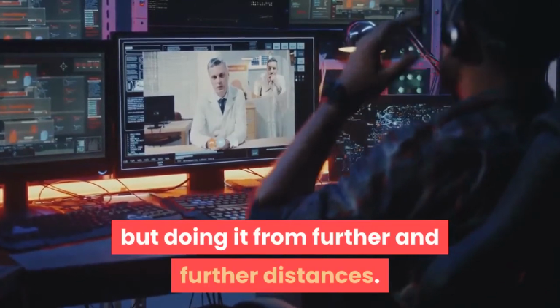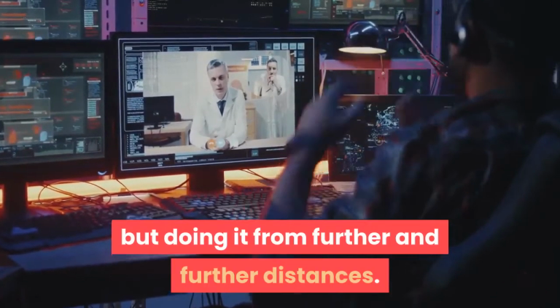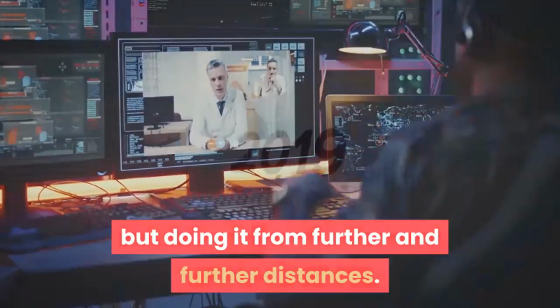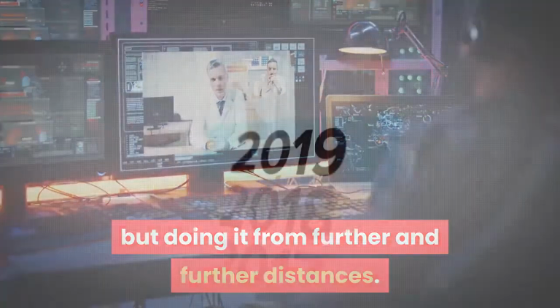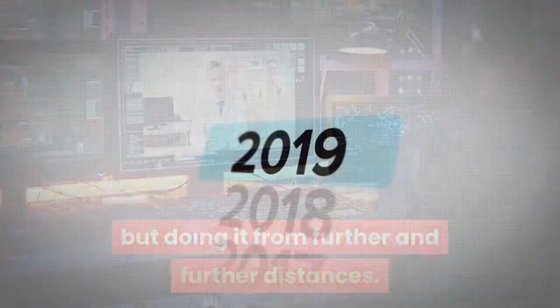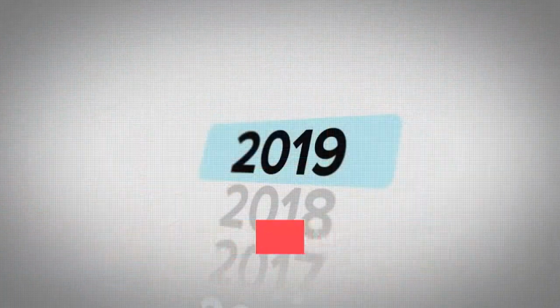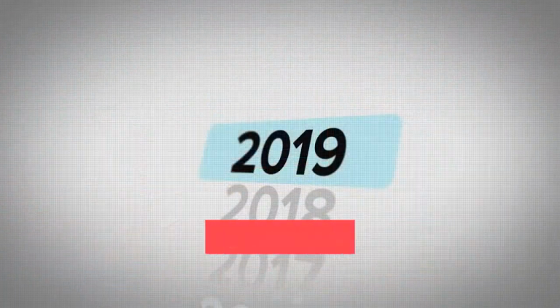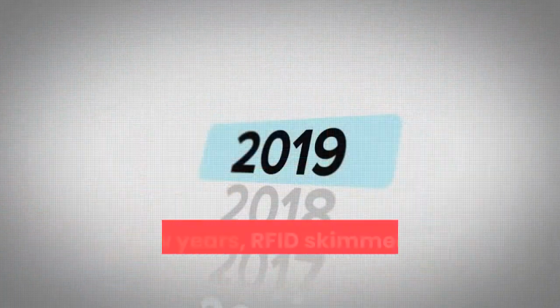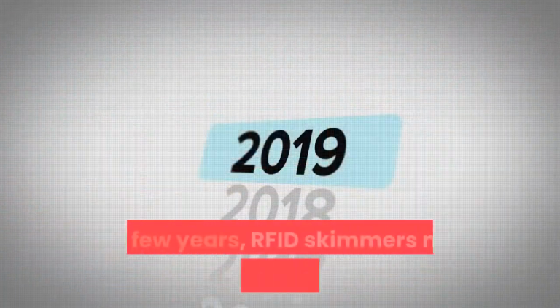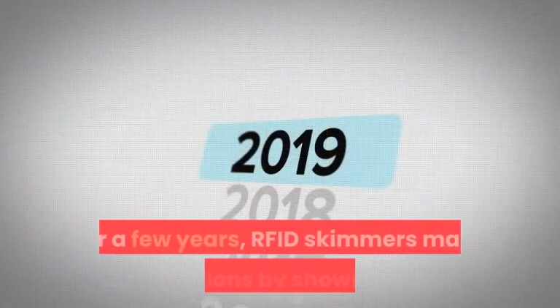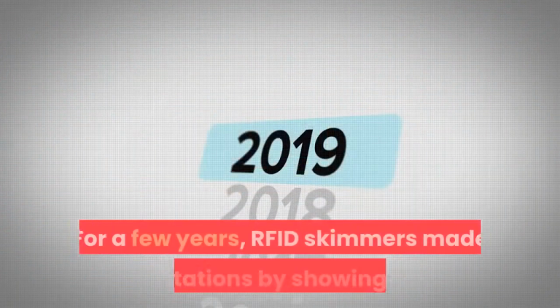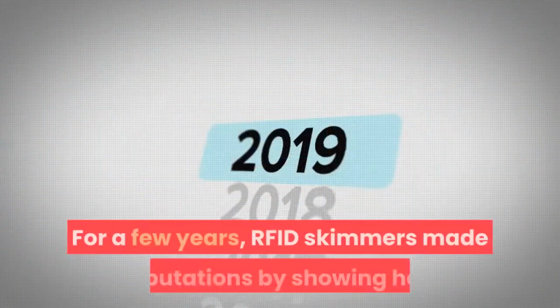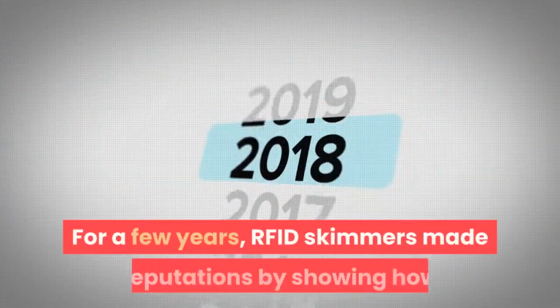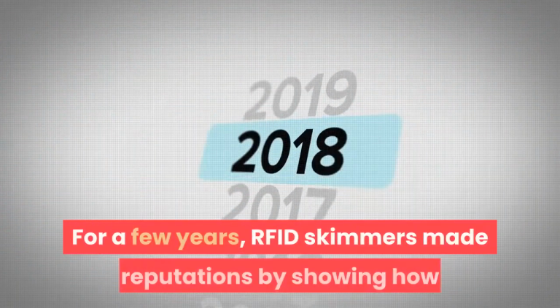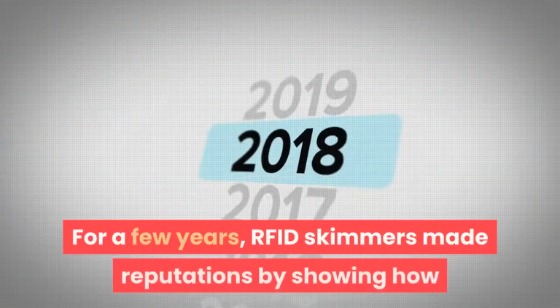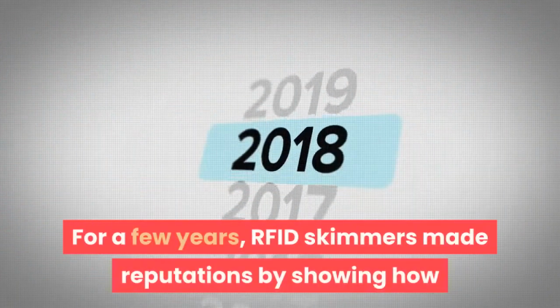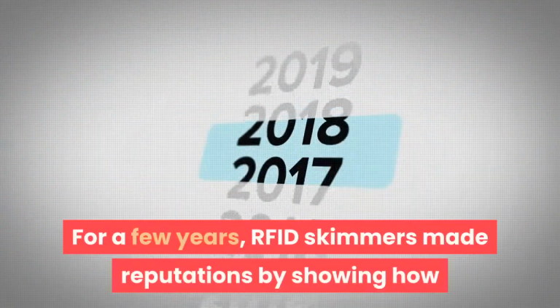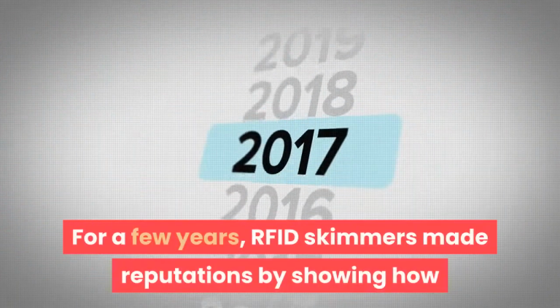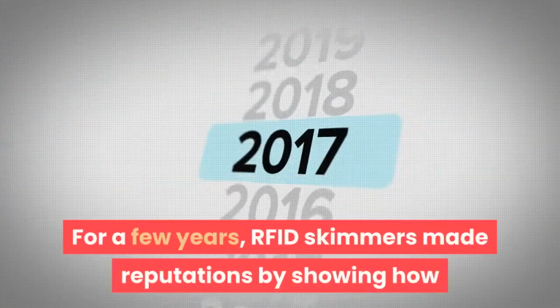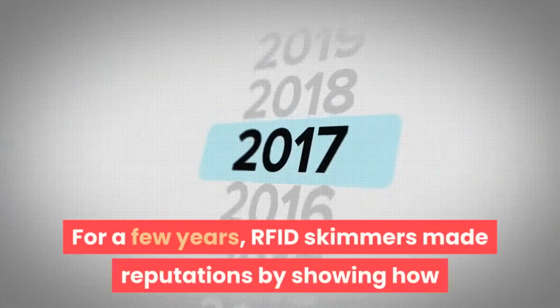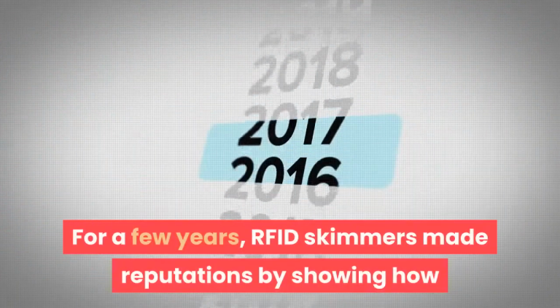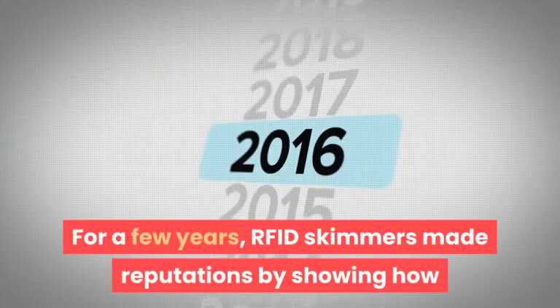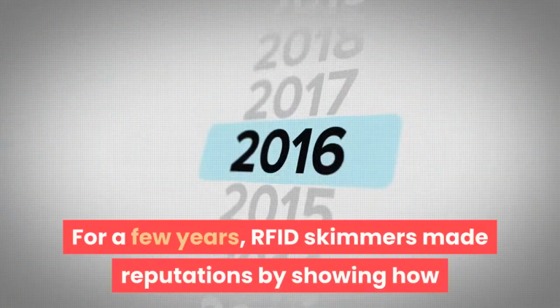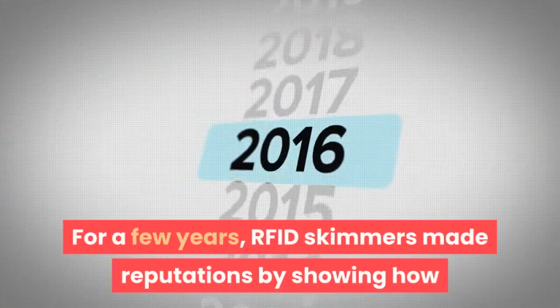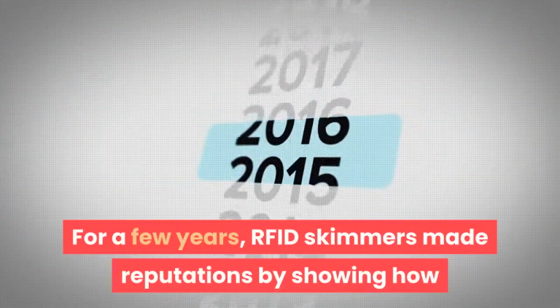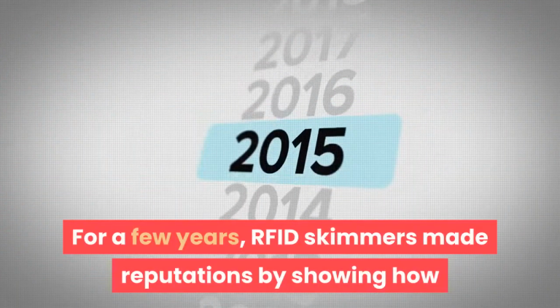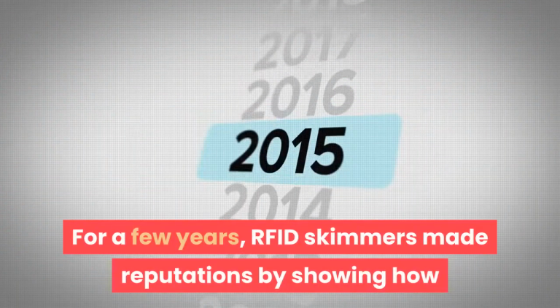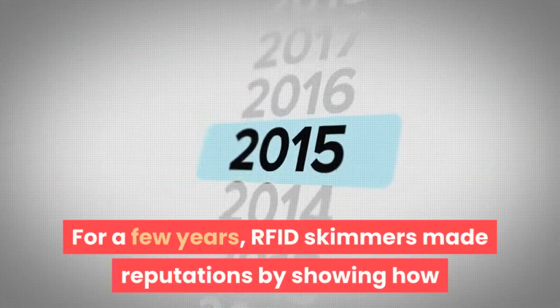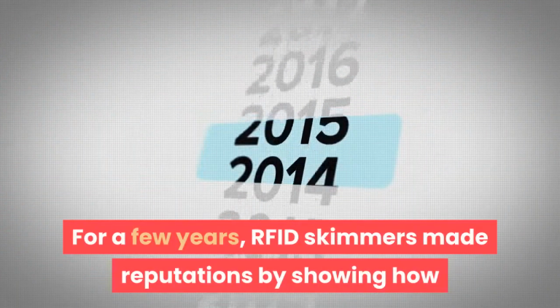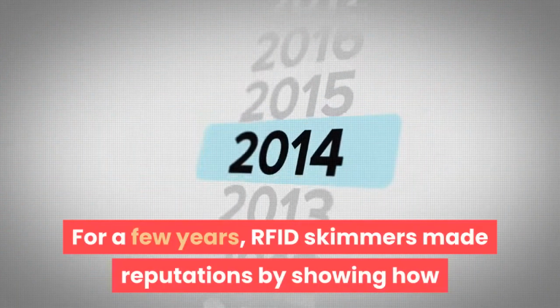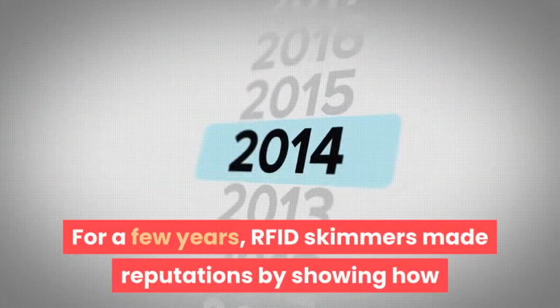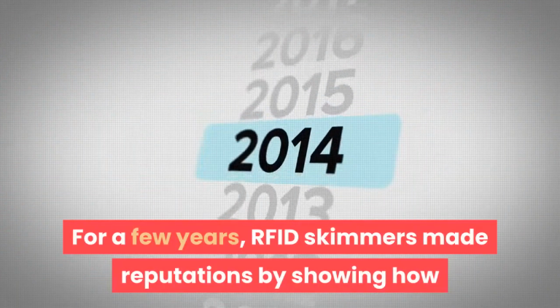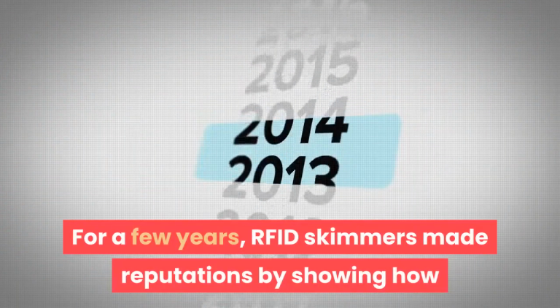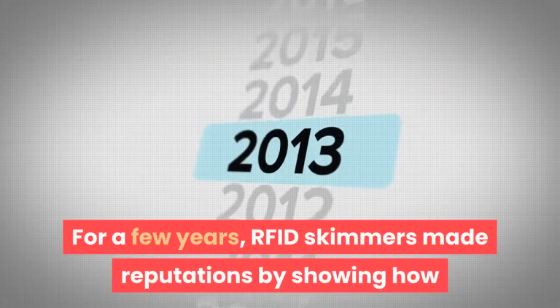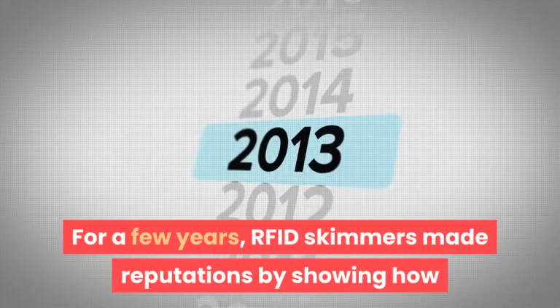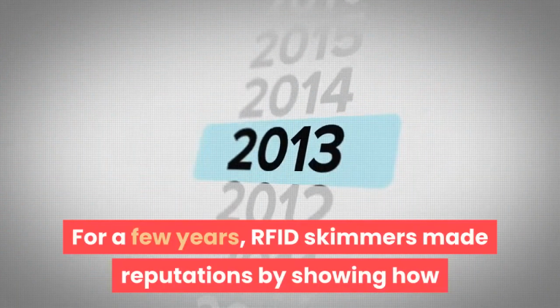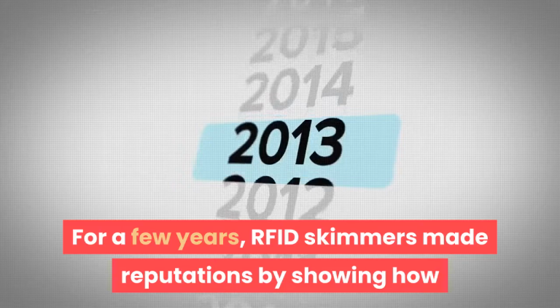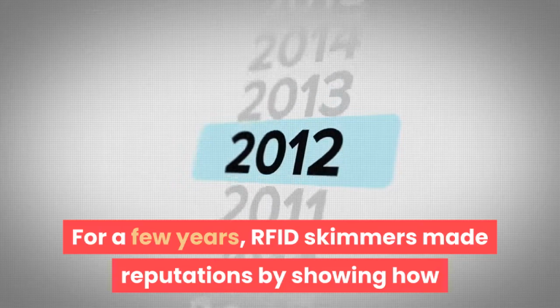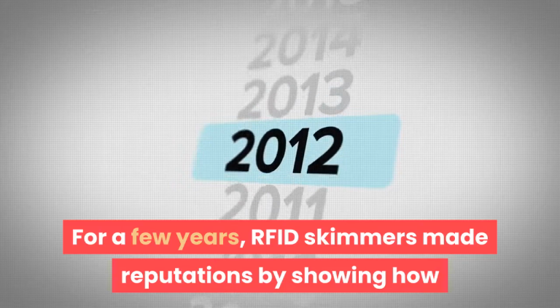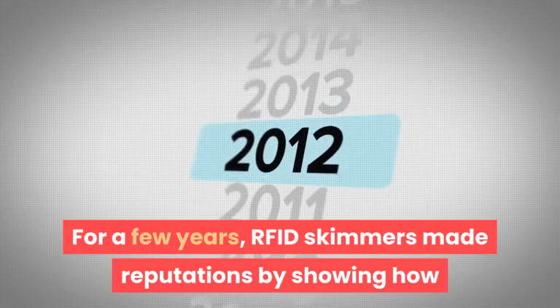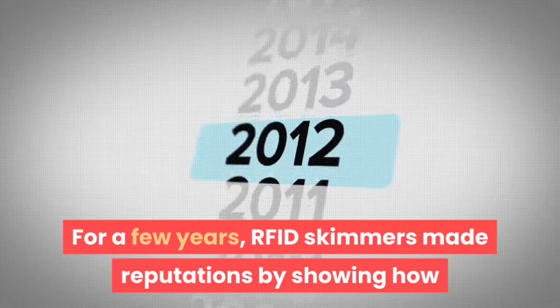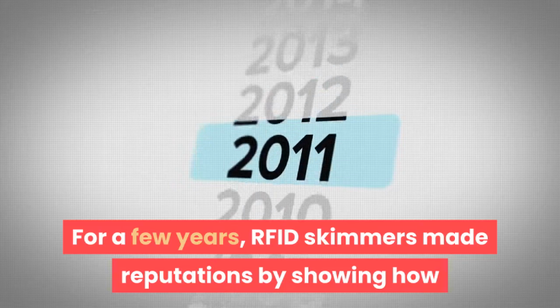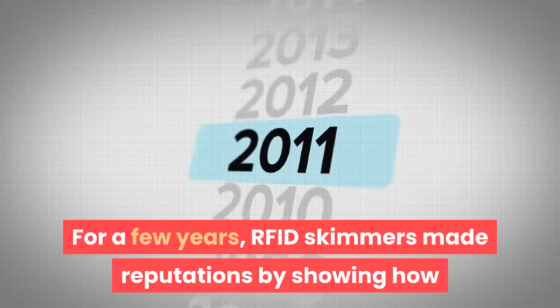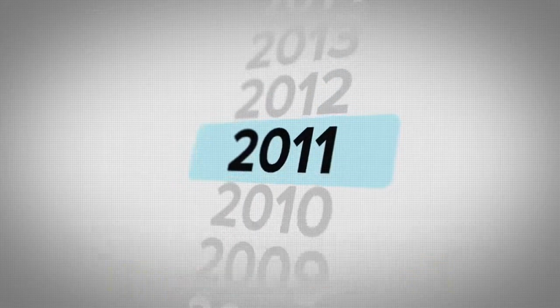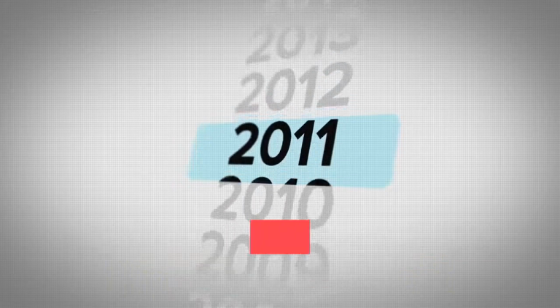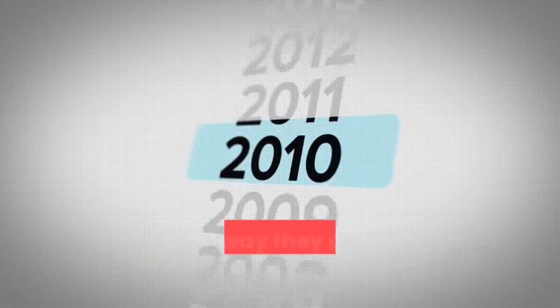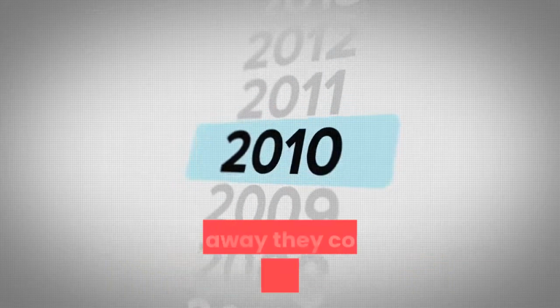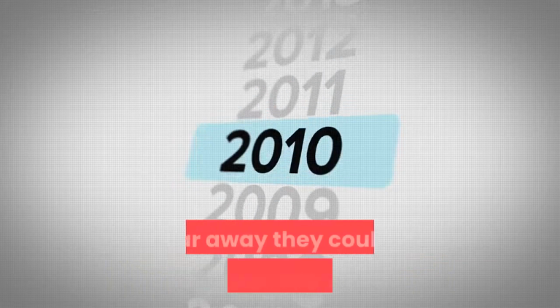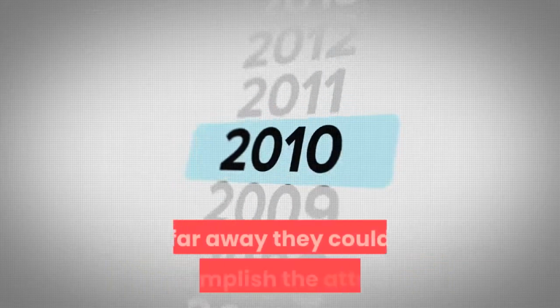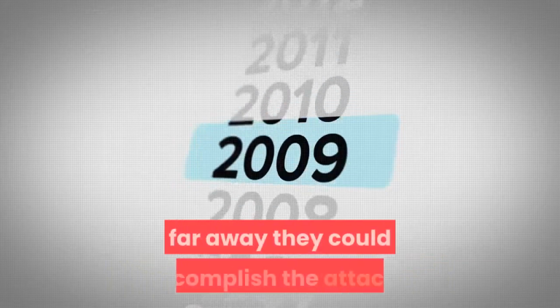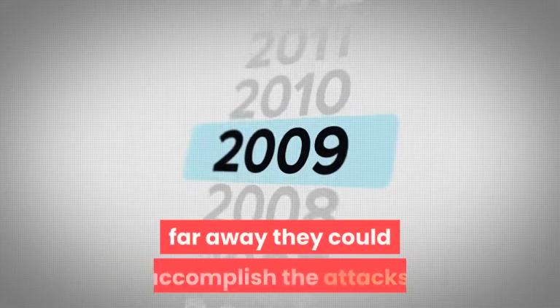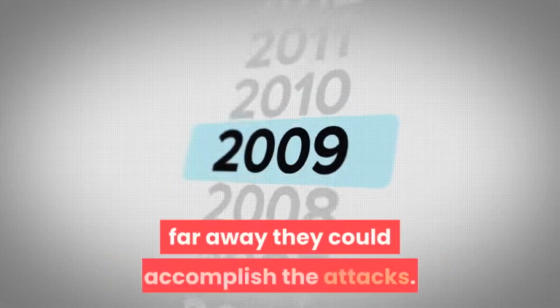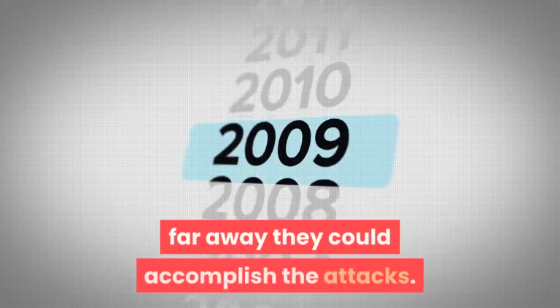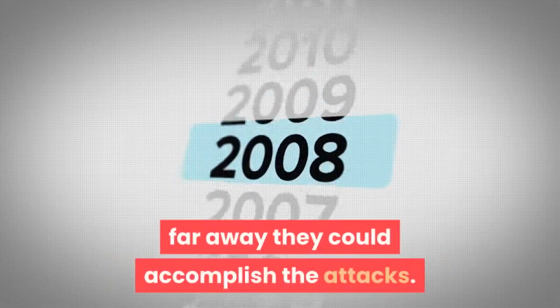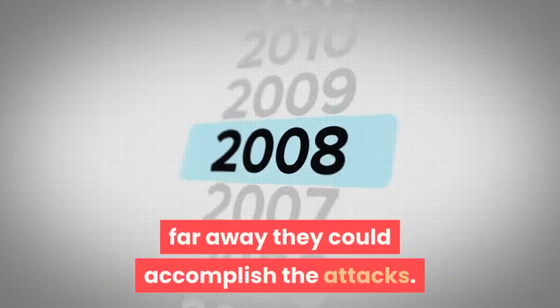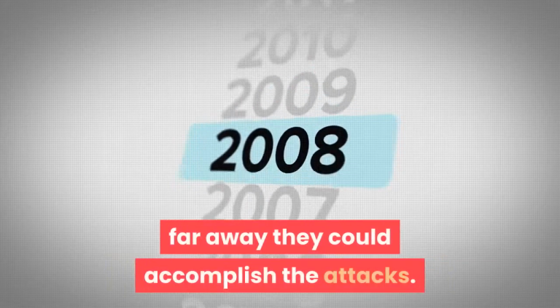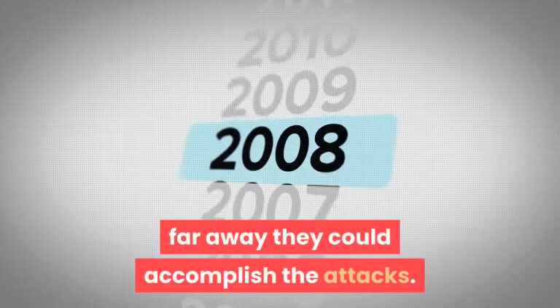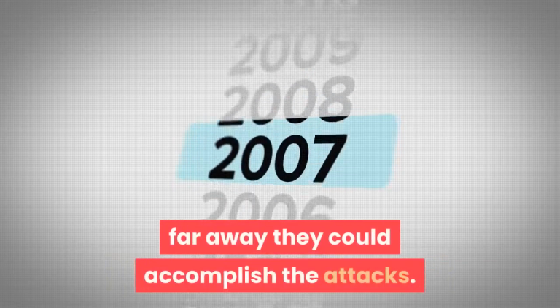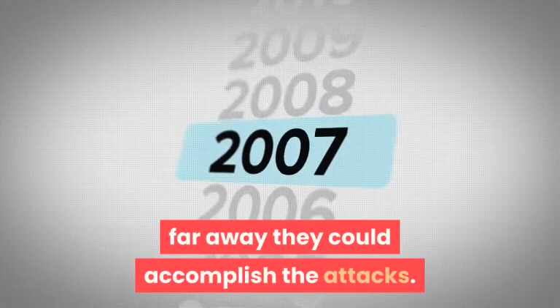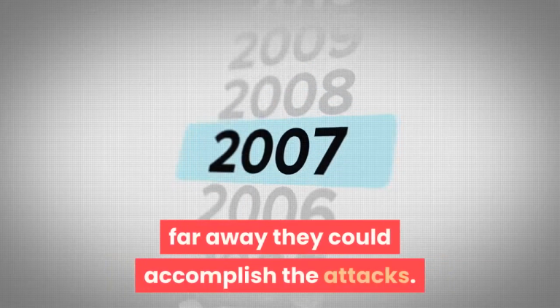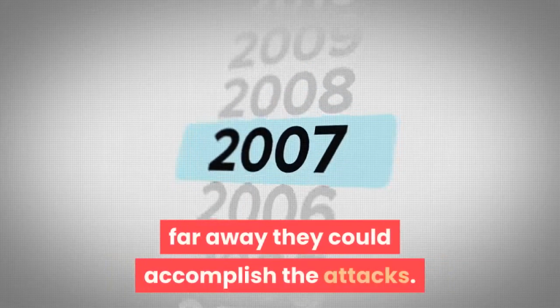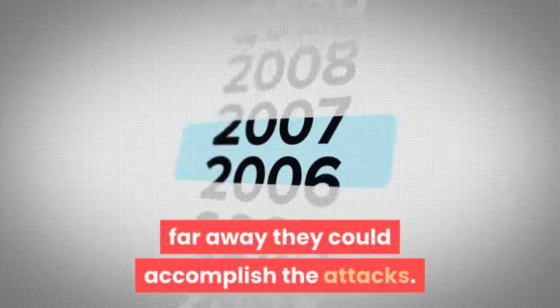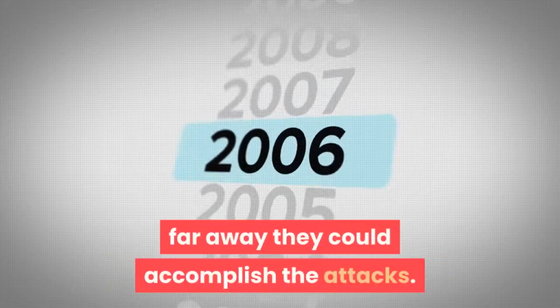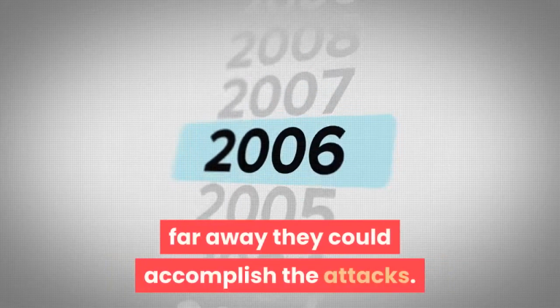For a few years, RFID skimmers made reputations by showing how far away they could accomplish the attacks.